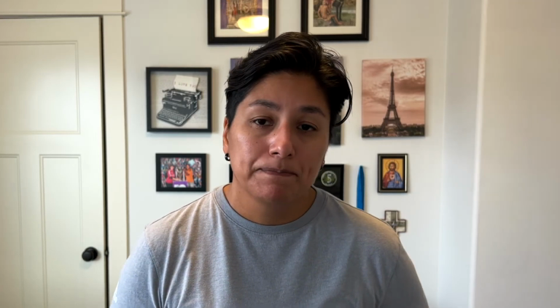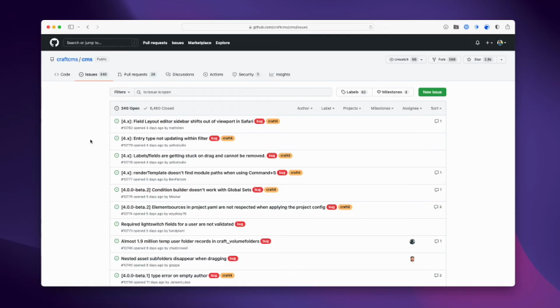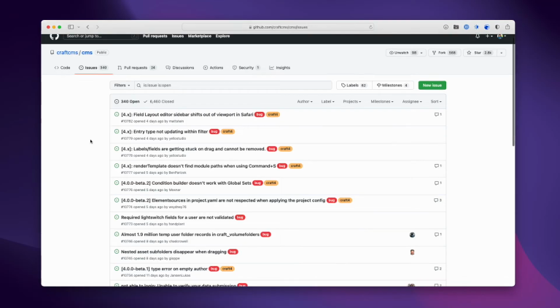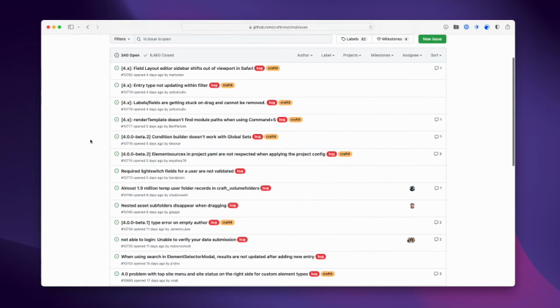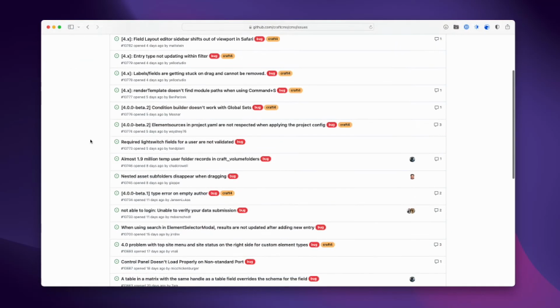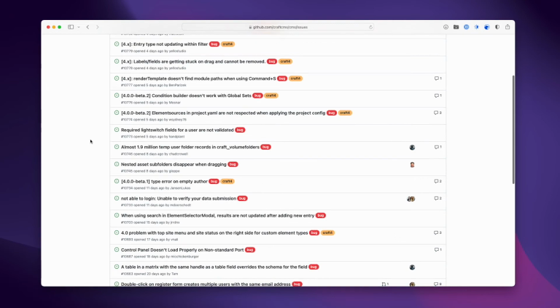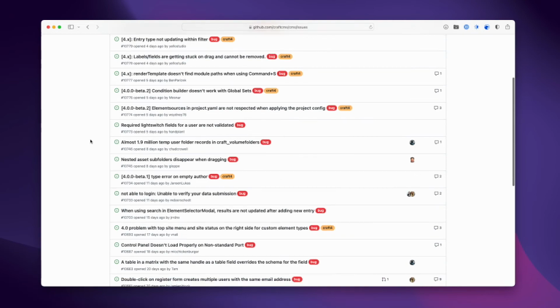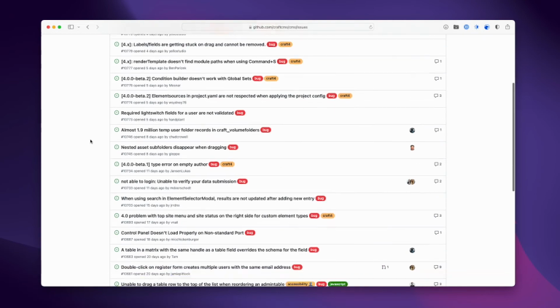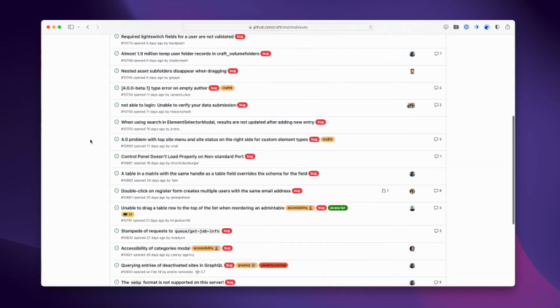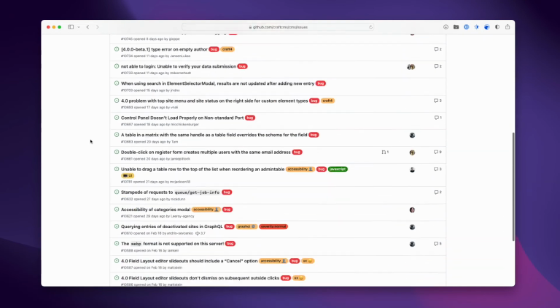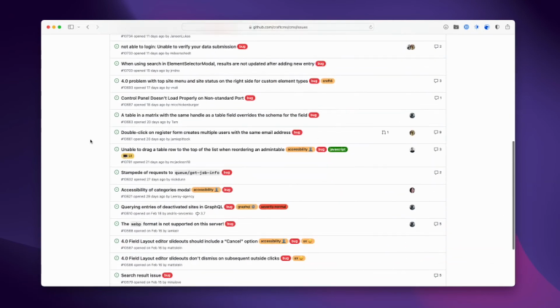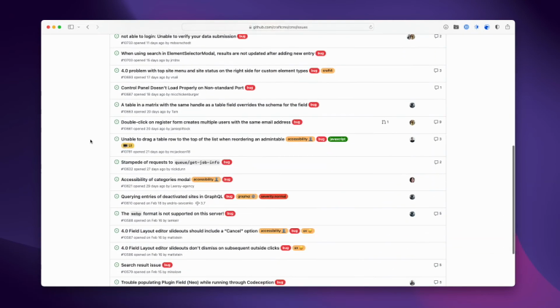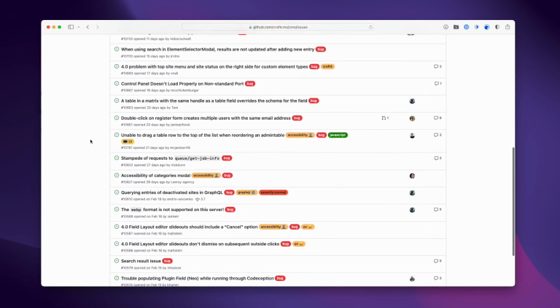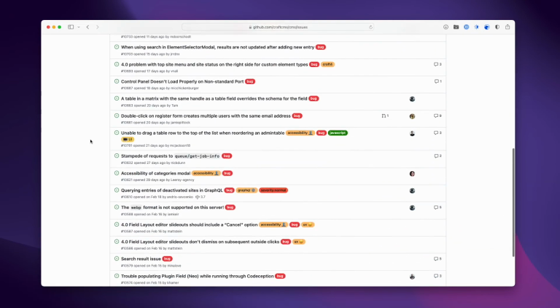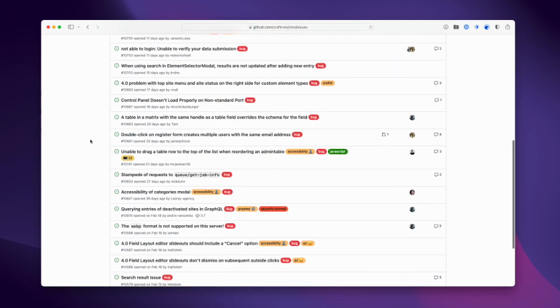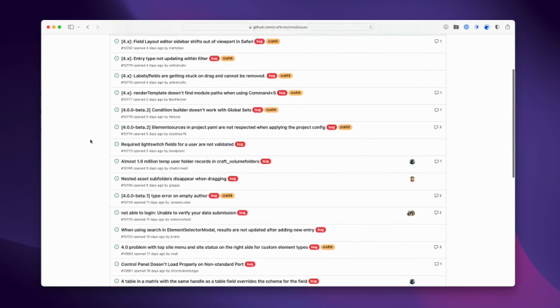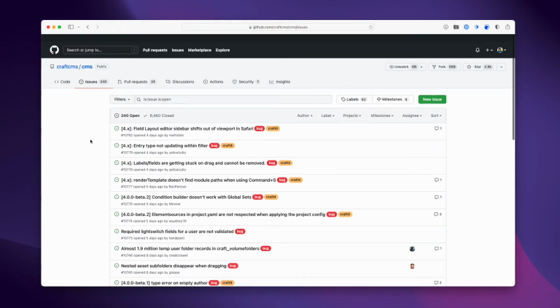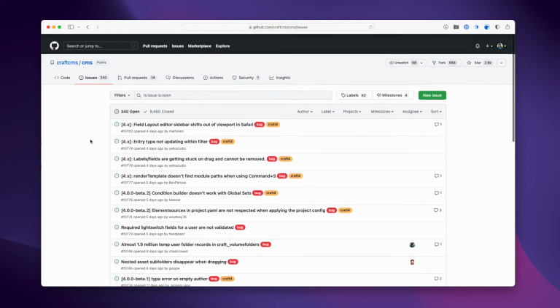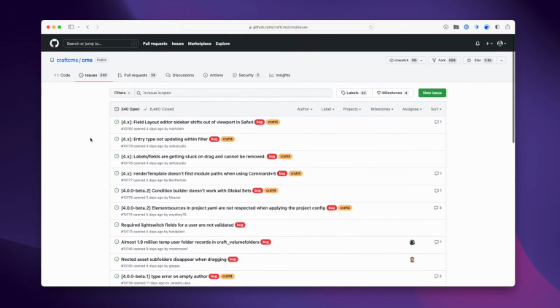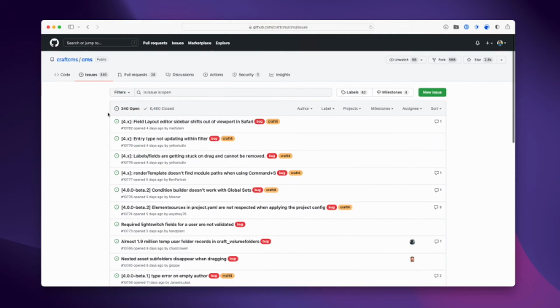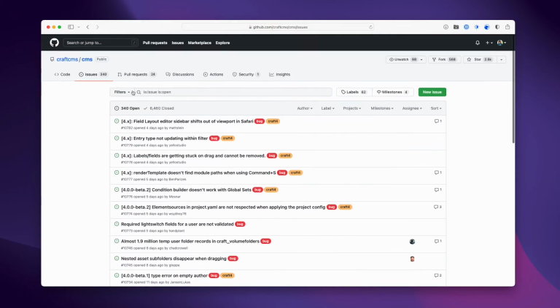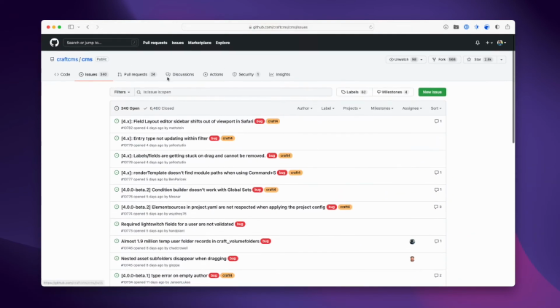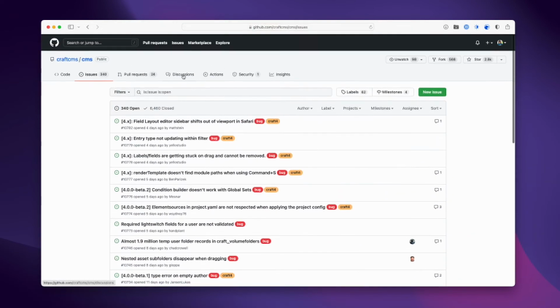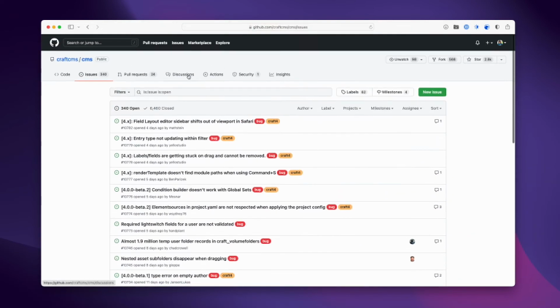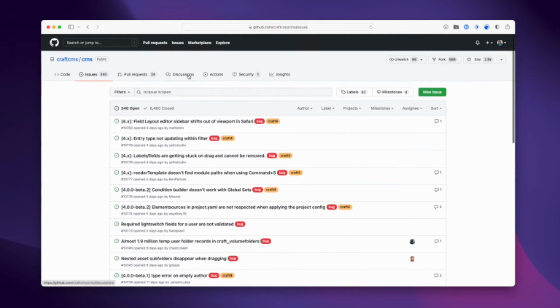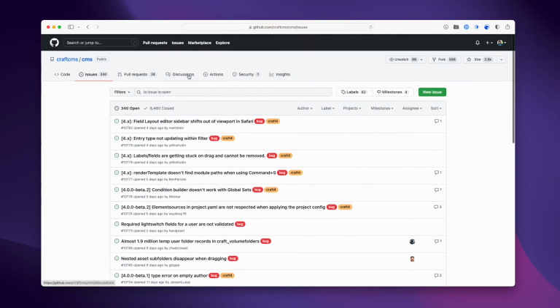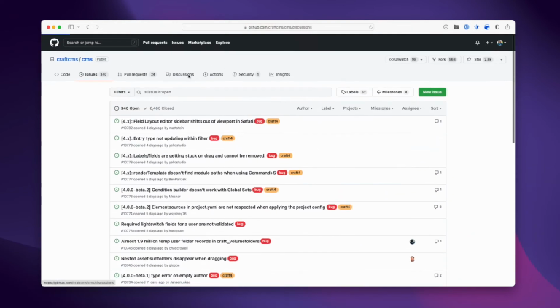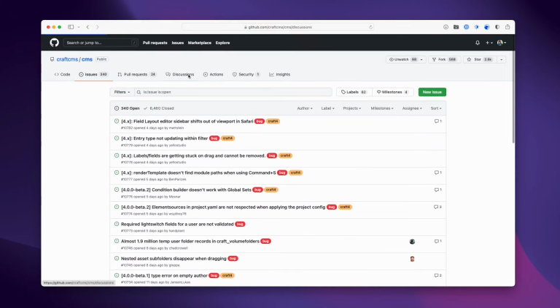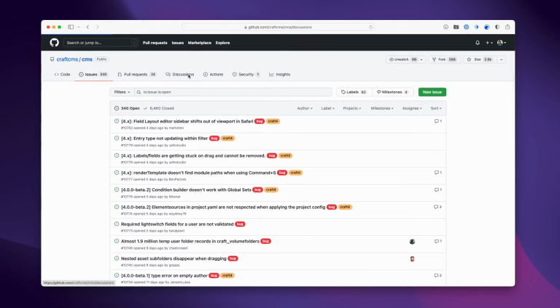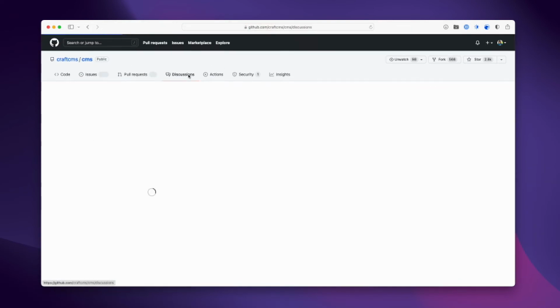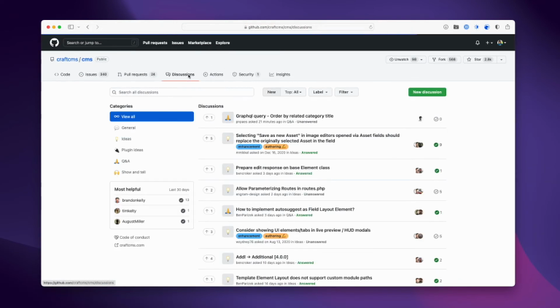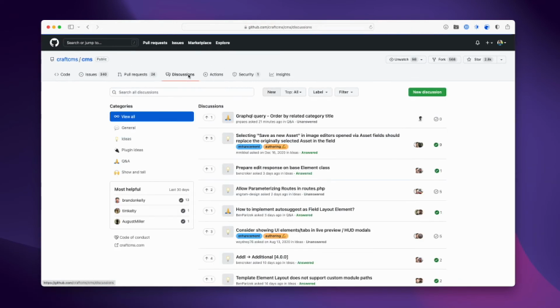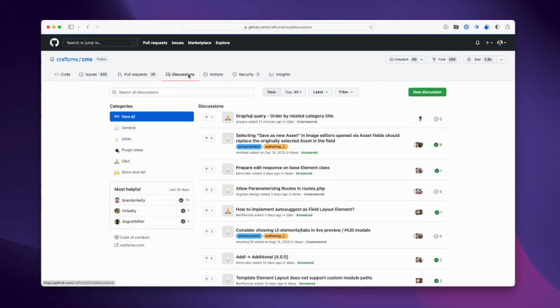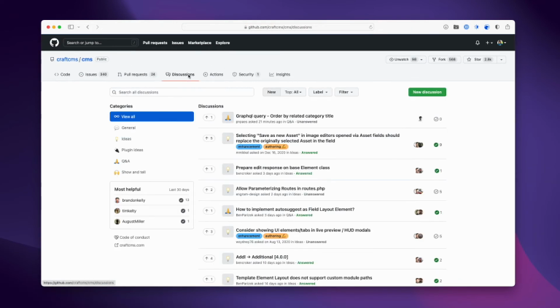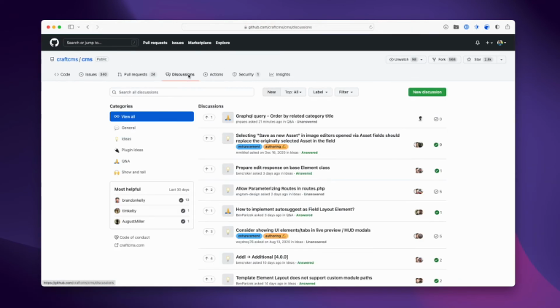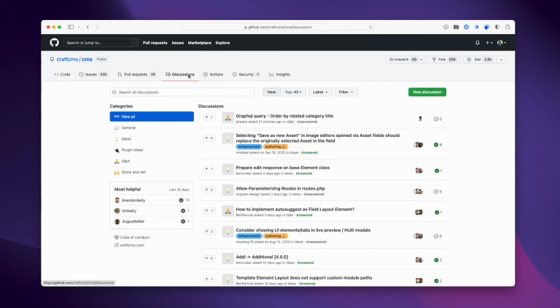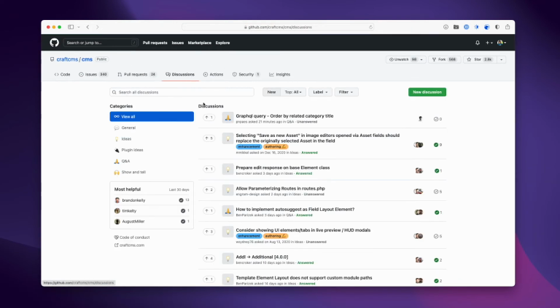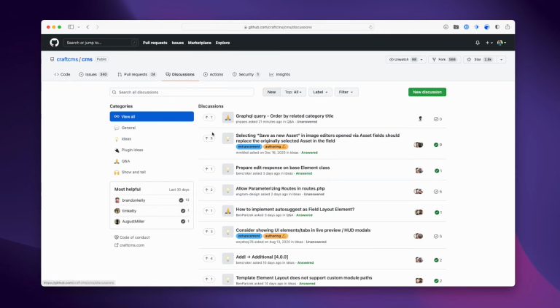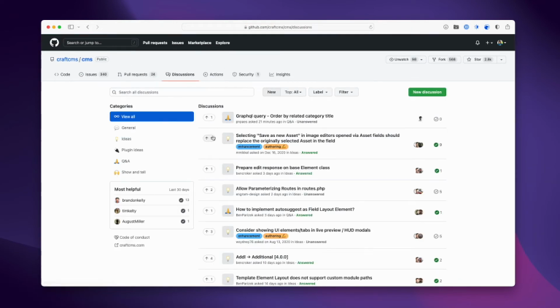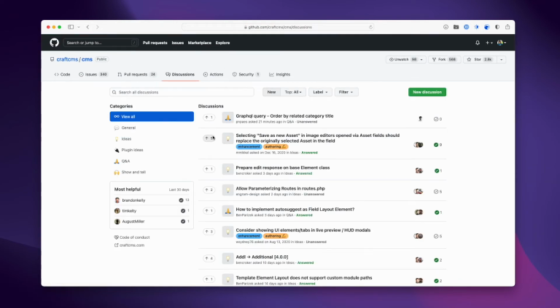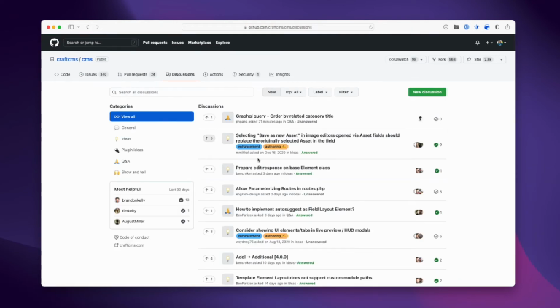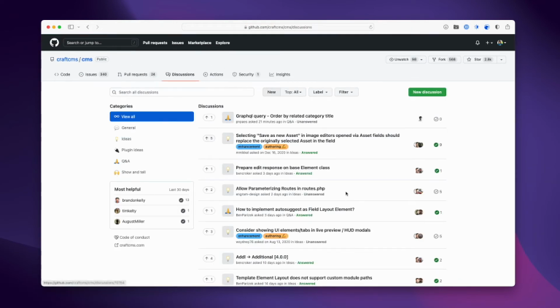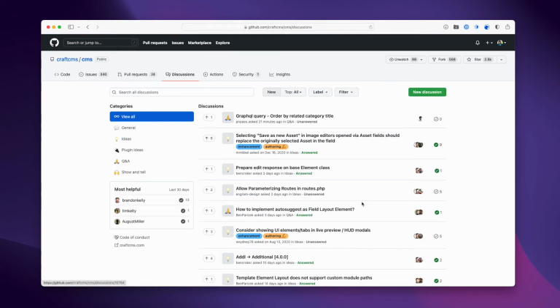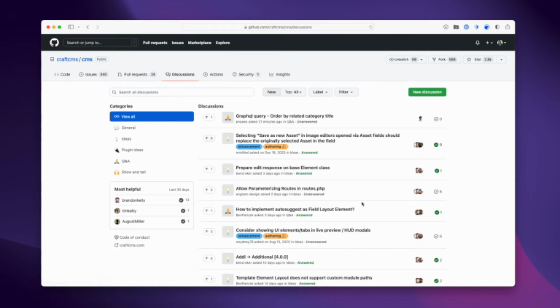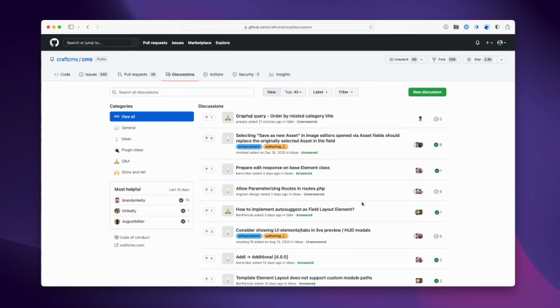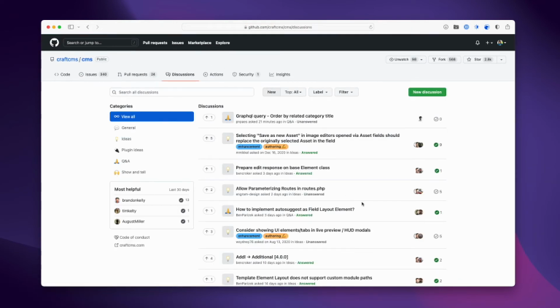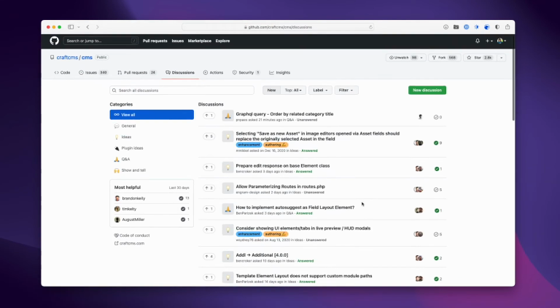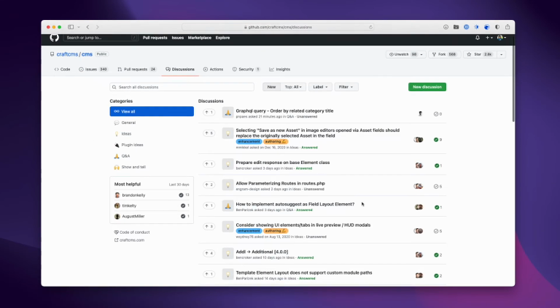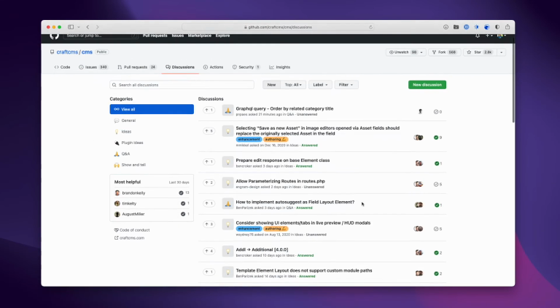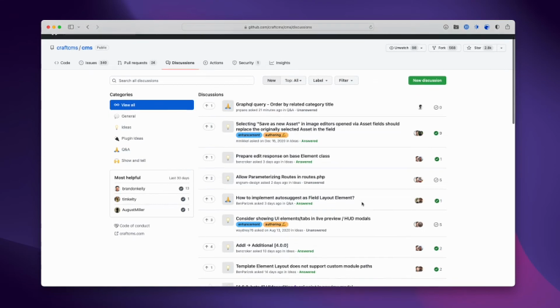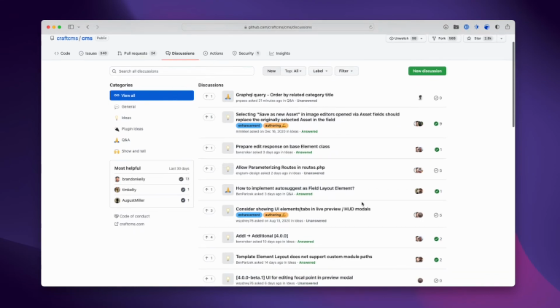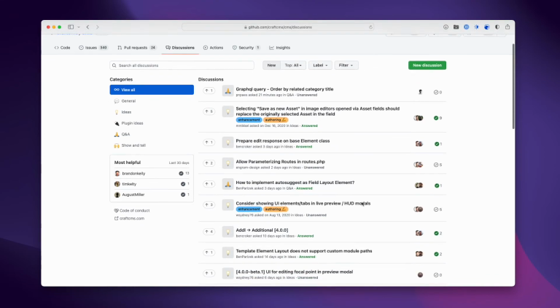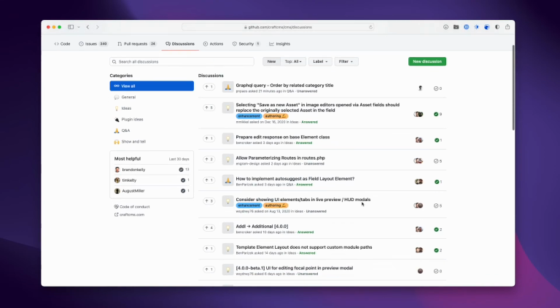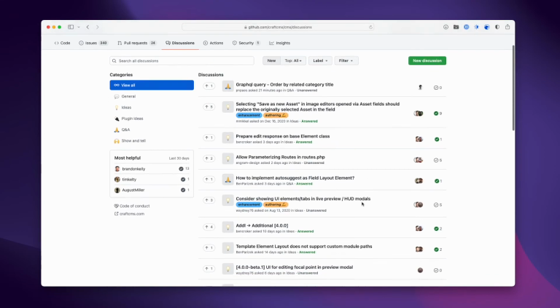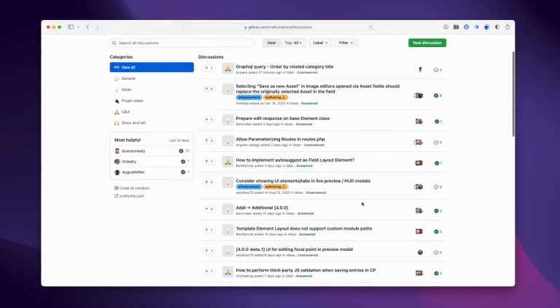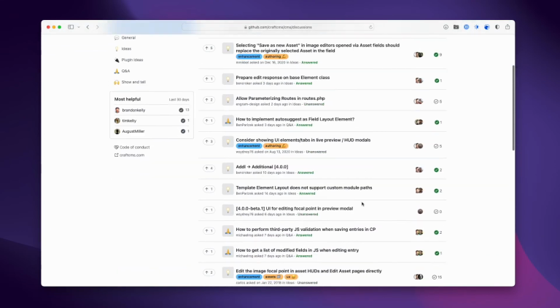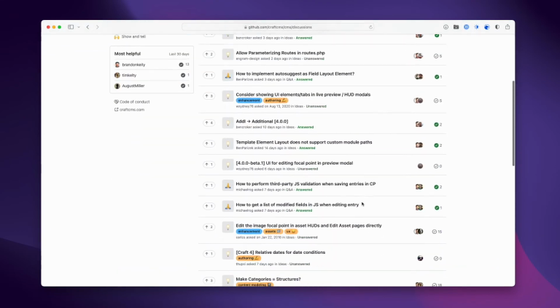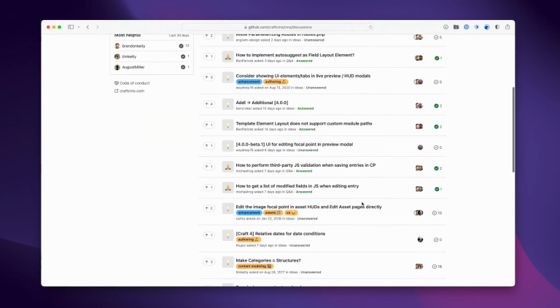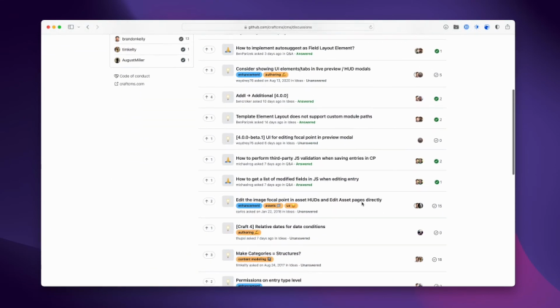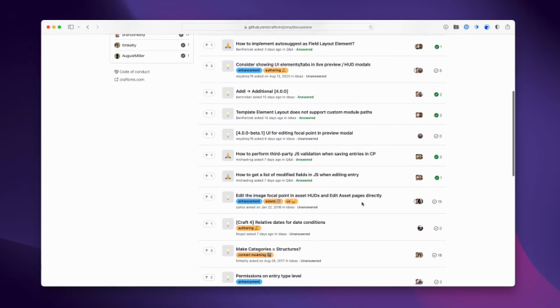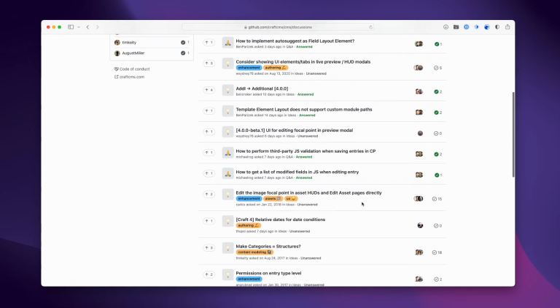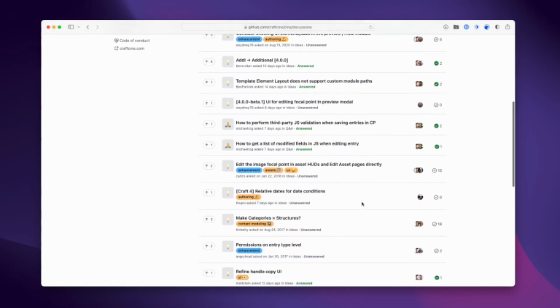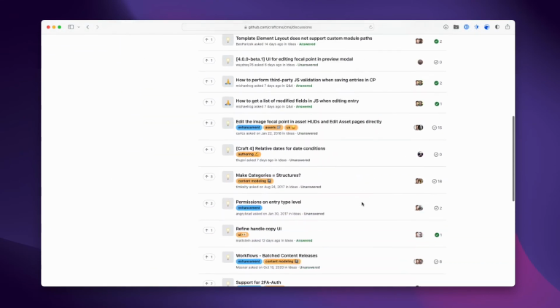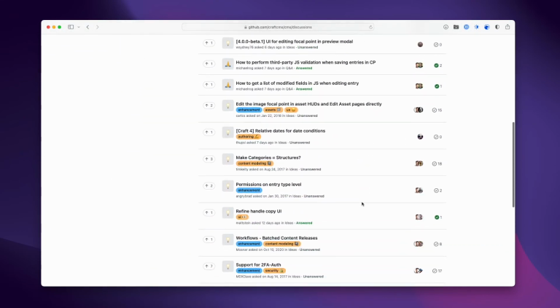There are also other channels such as Discord, a Twitter community, and even GitHub, where you can get help from fellow developers in the Craft community.